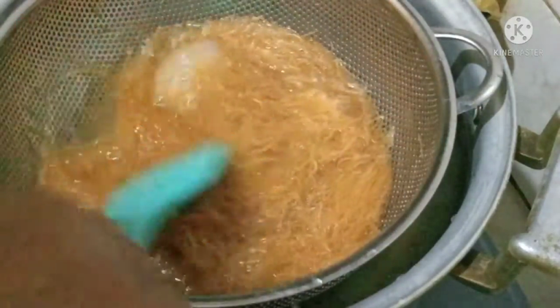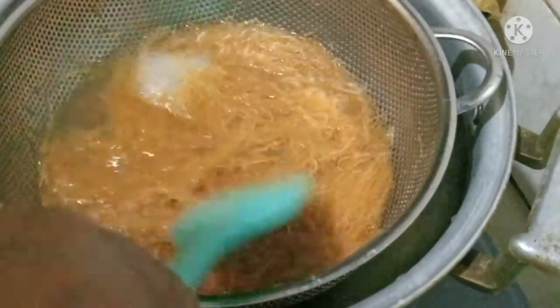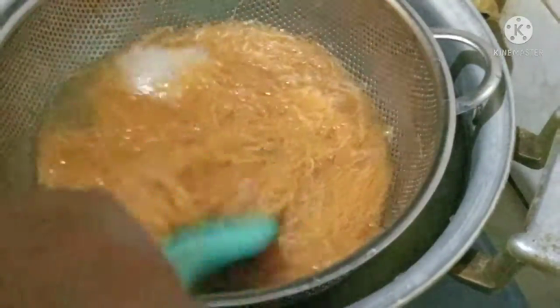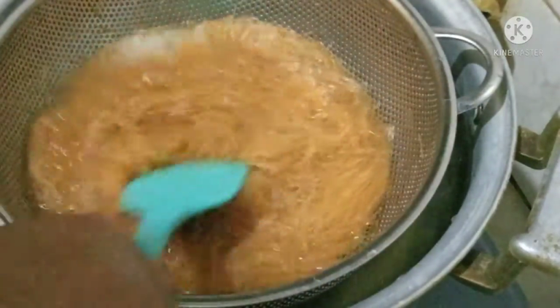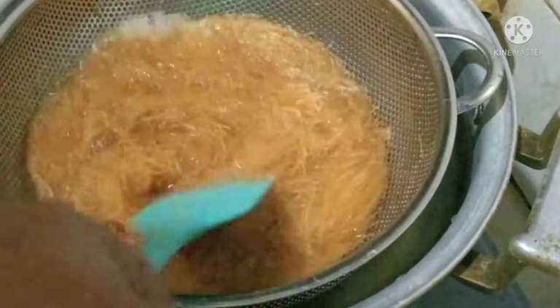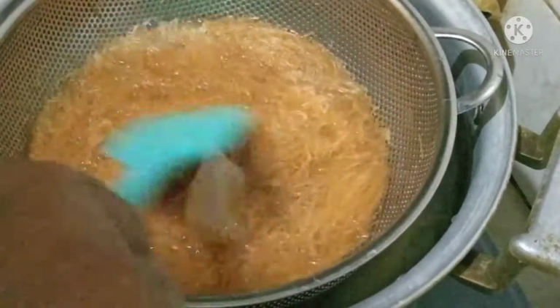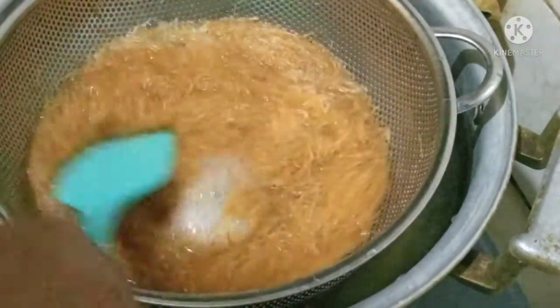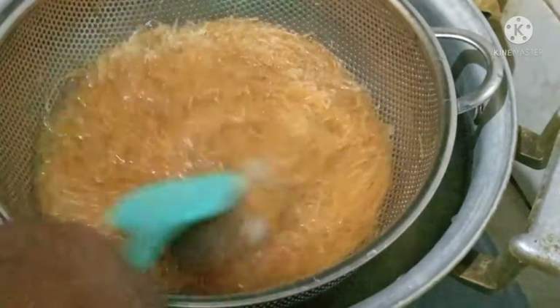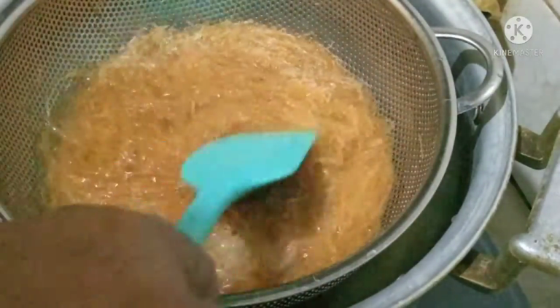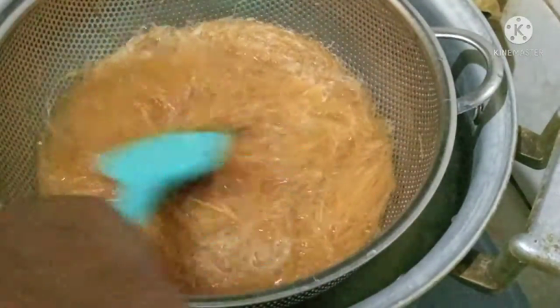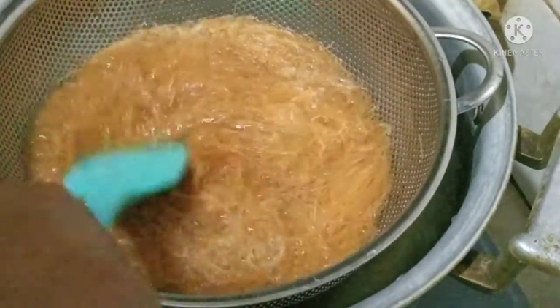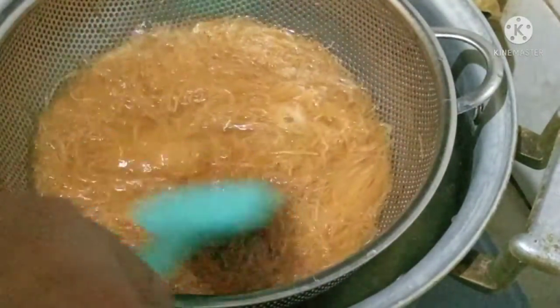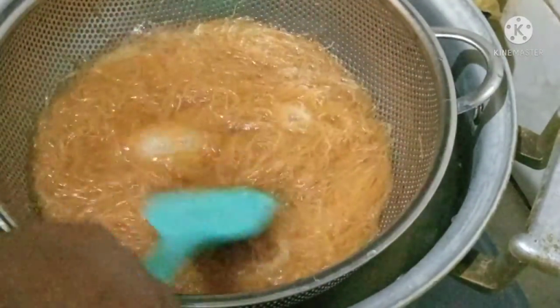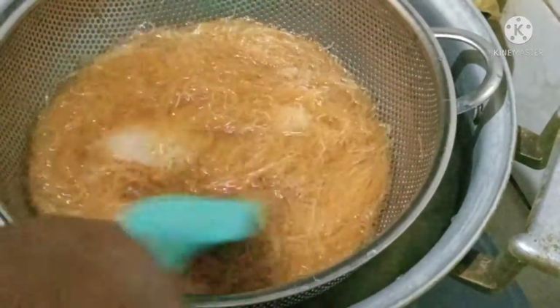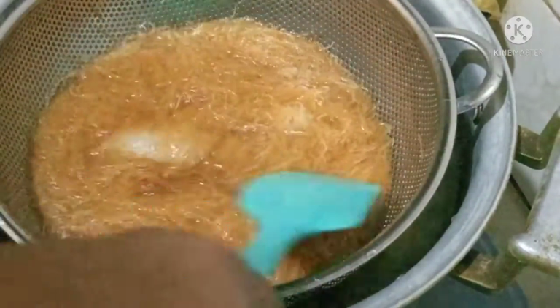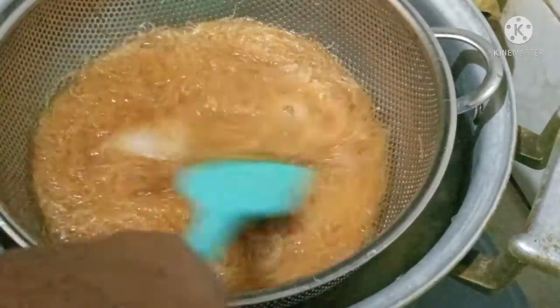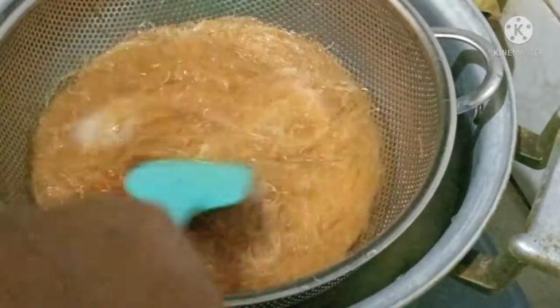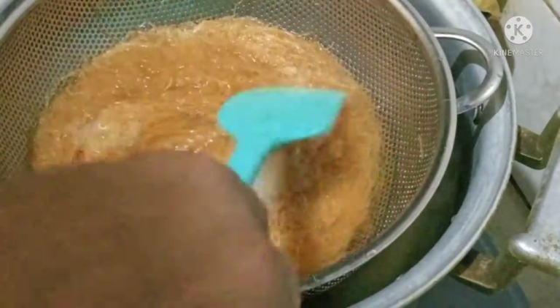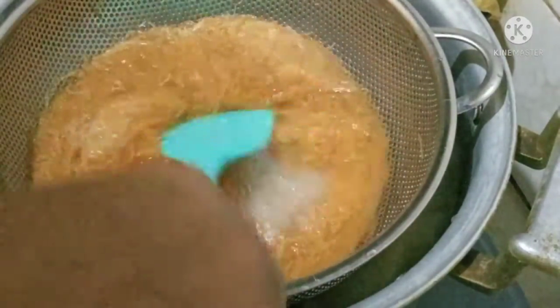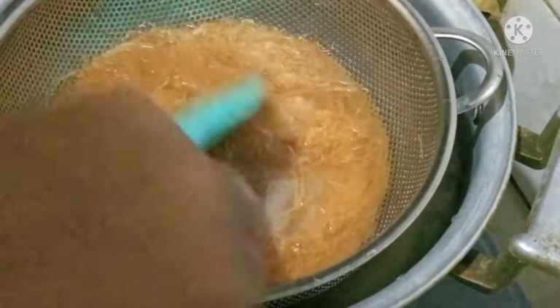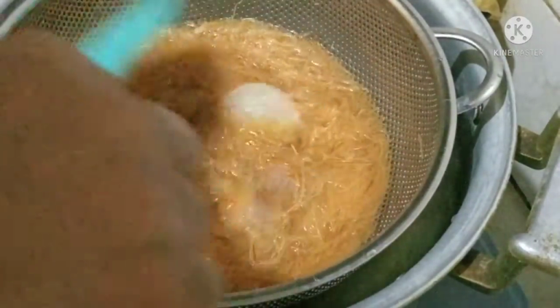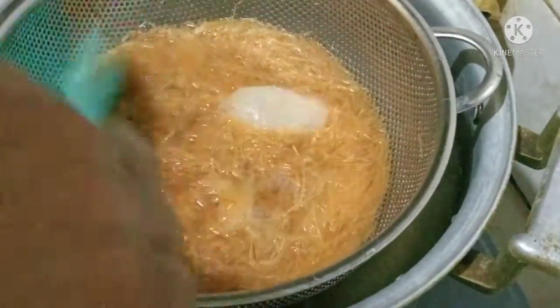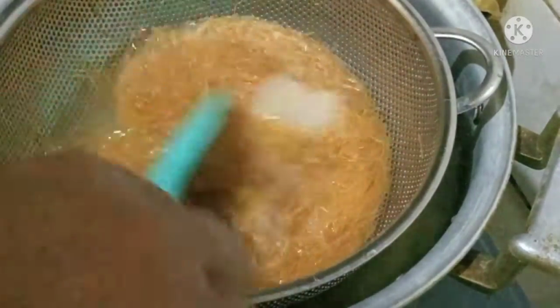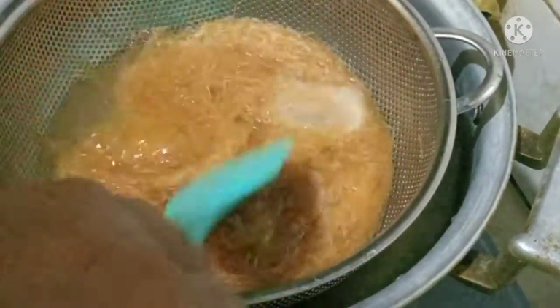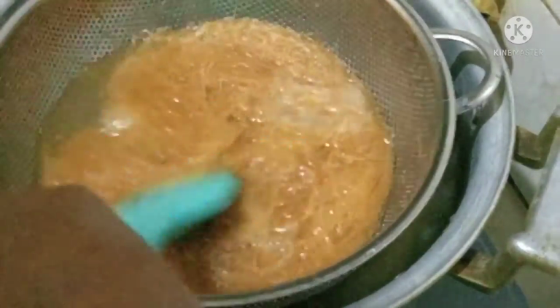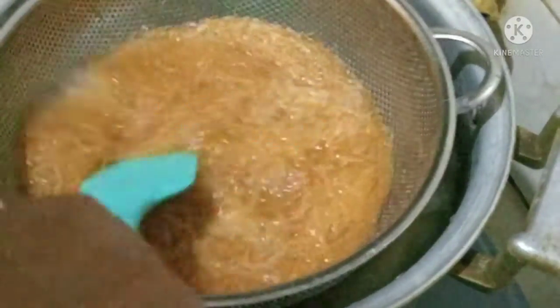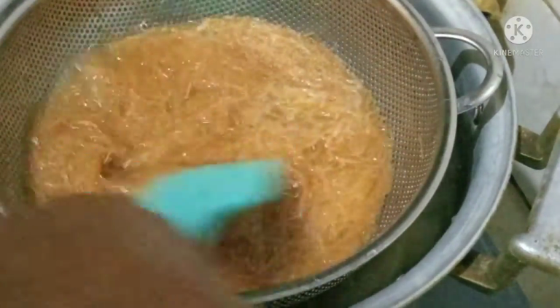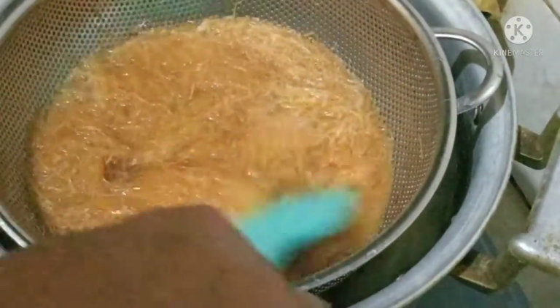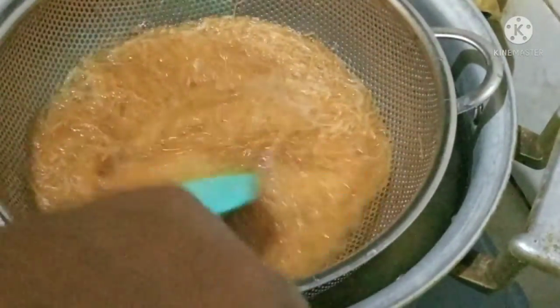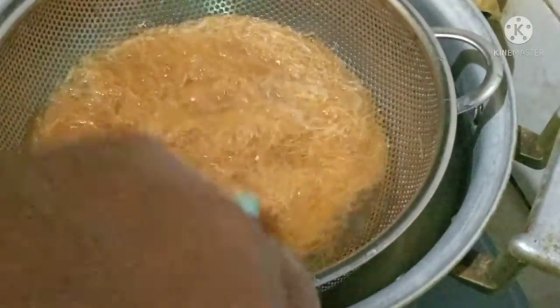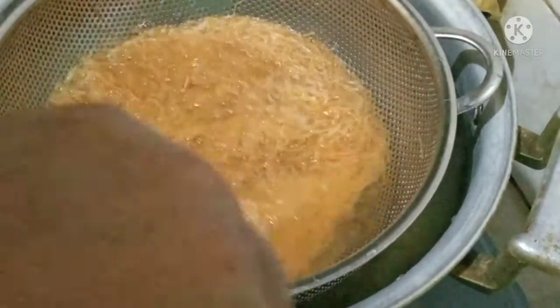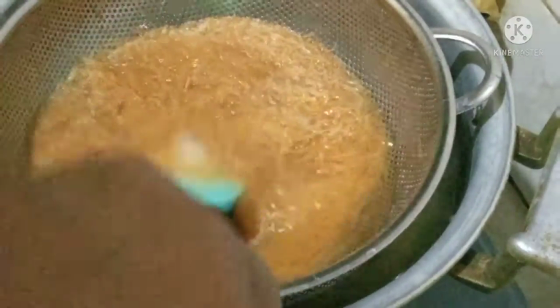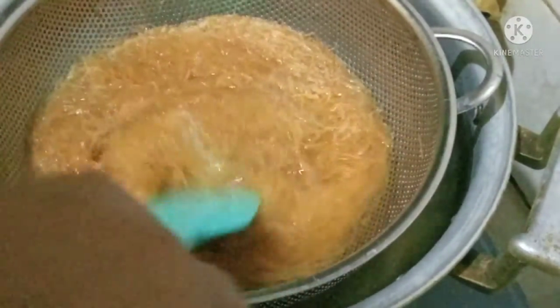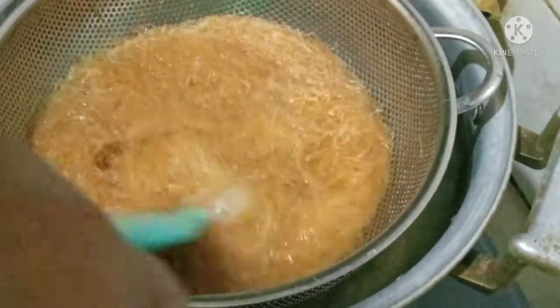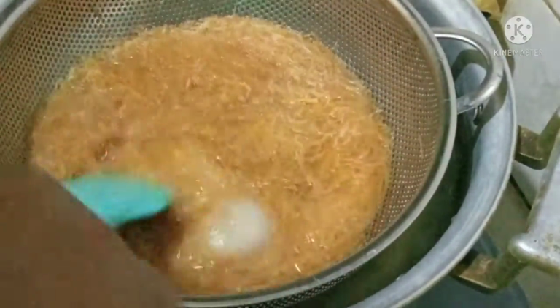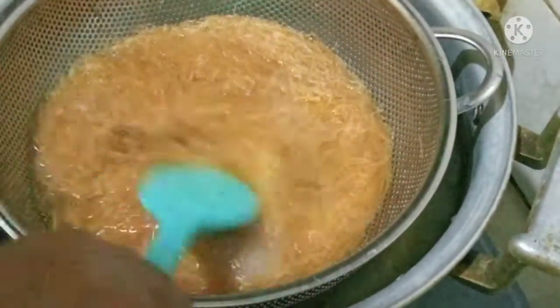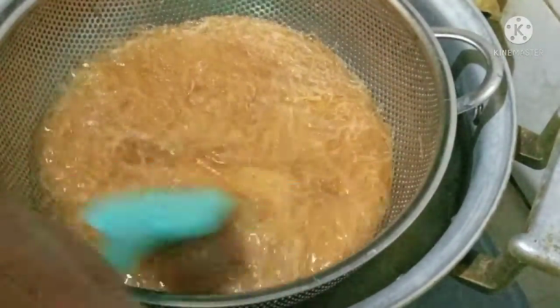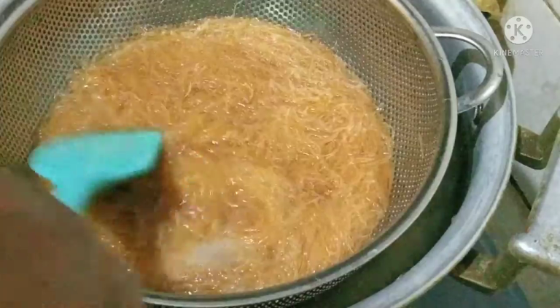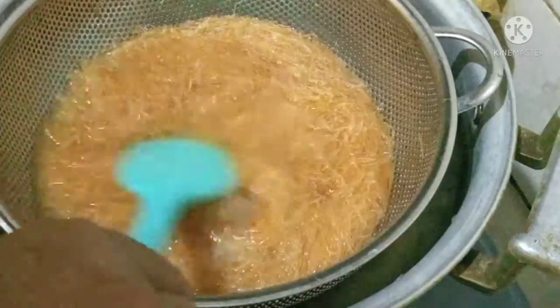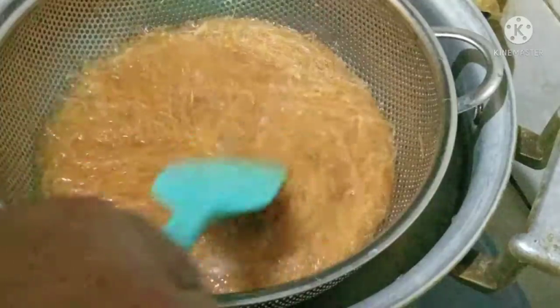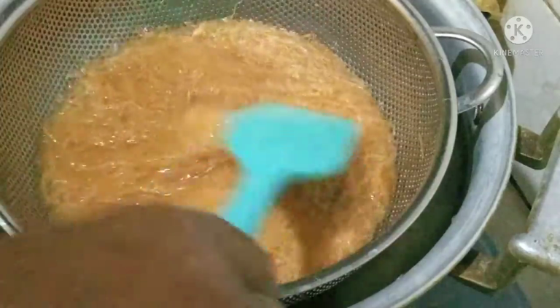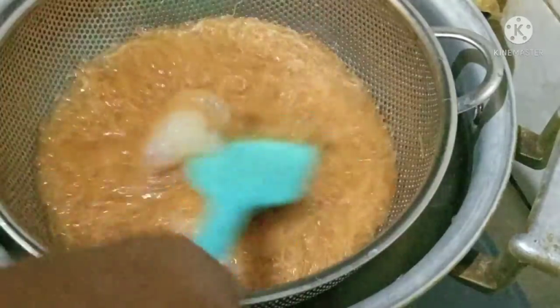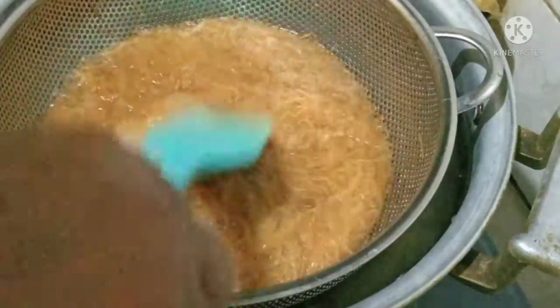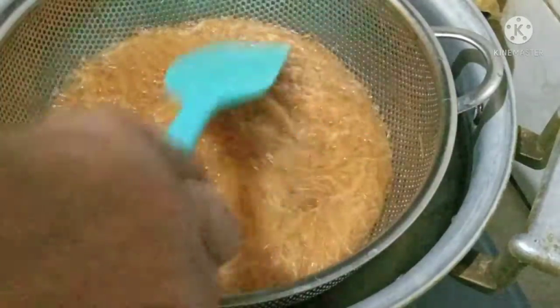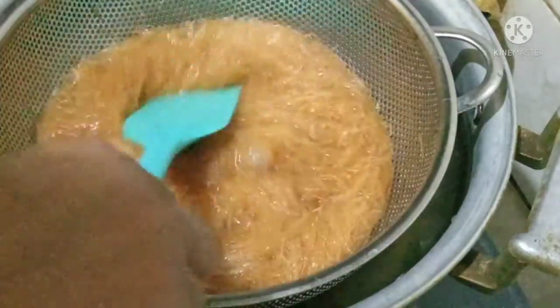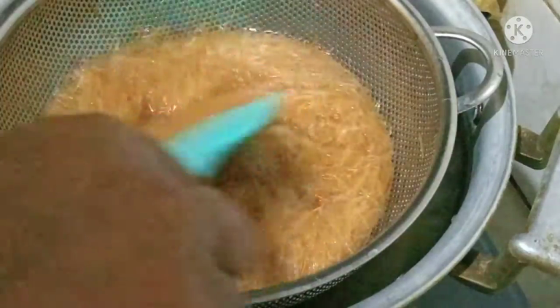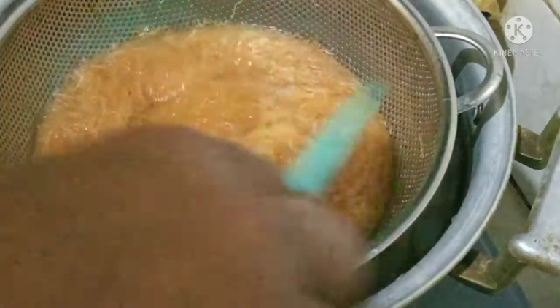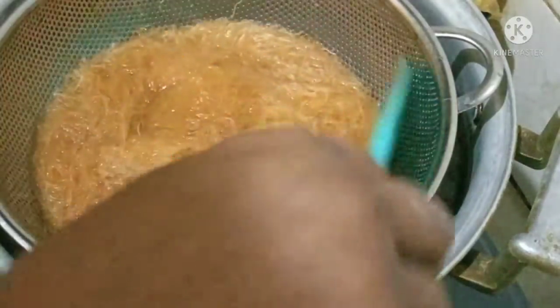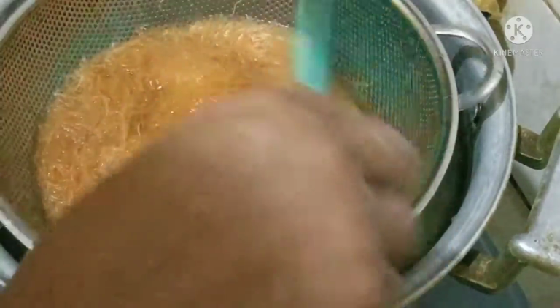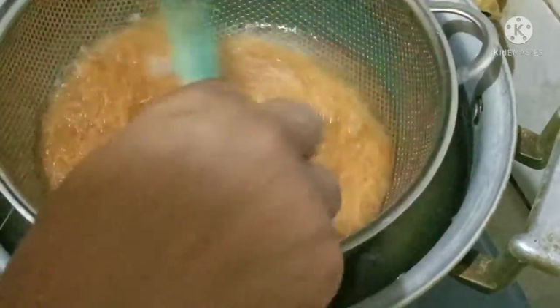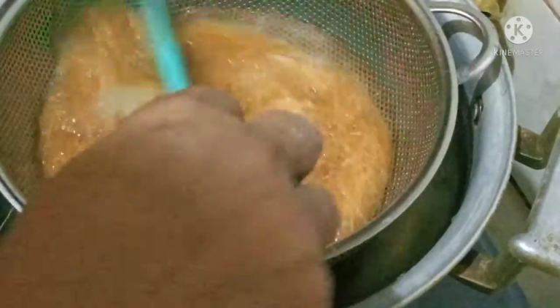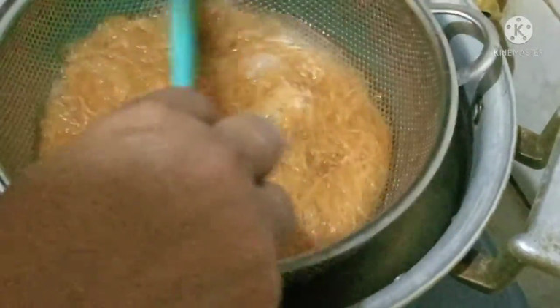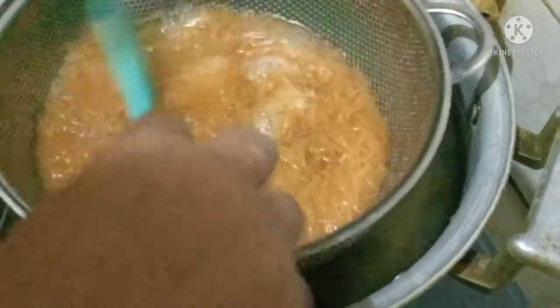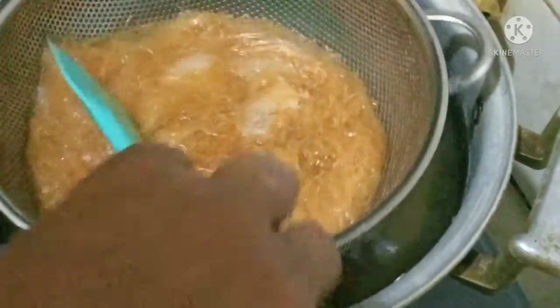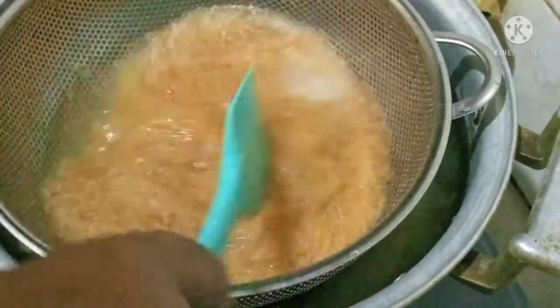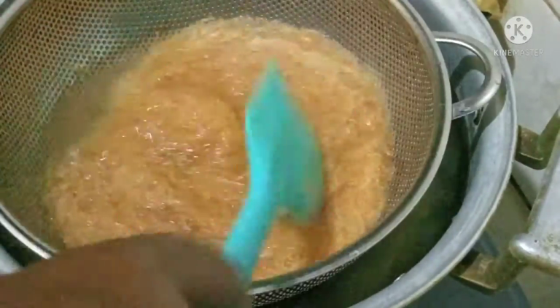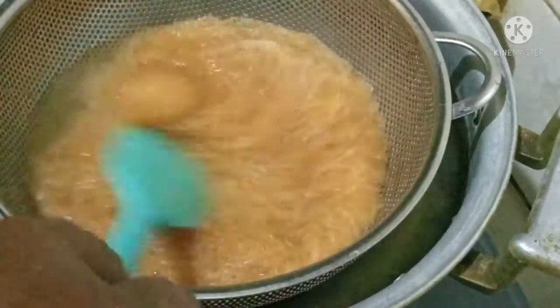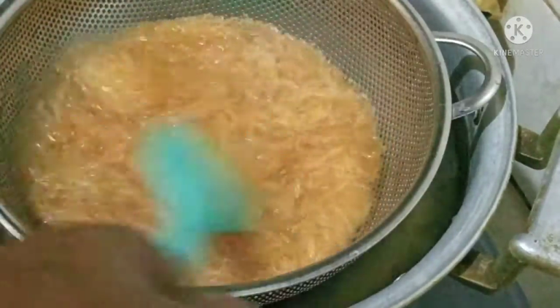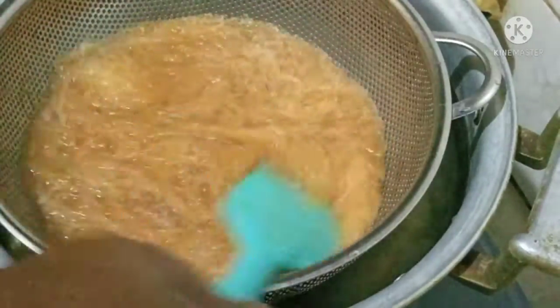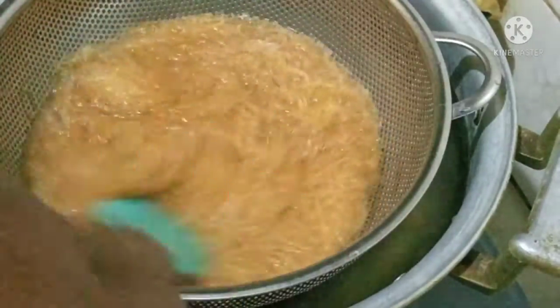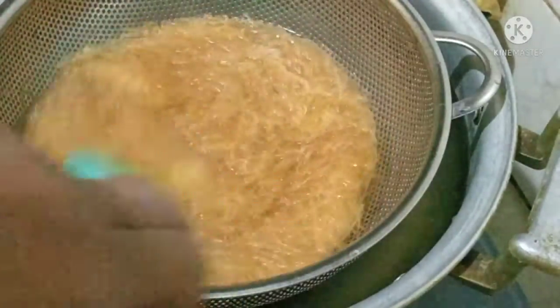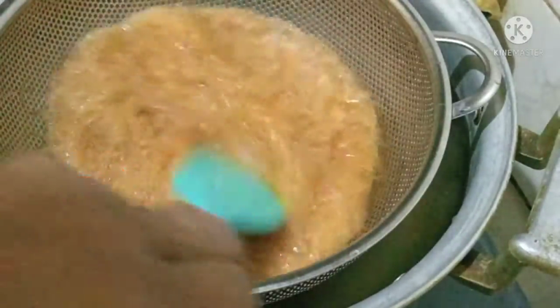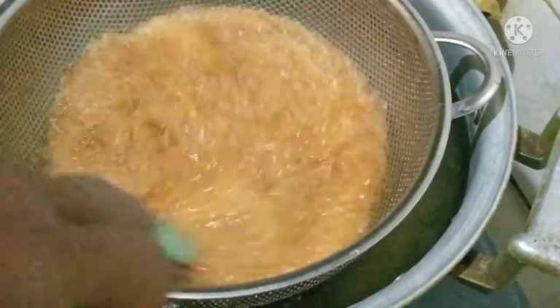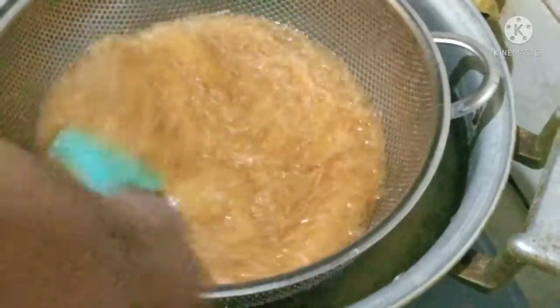Then I am going to remove it. I will receive it here. I want to remove the sieve.